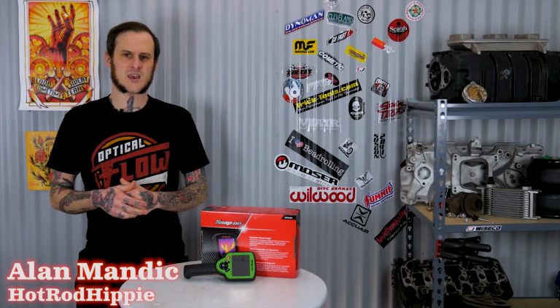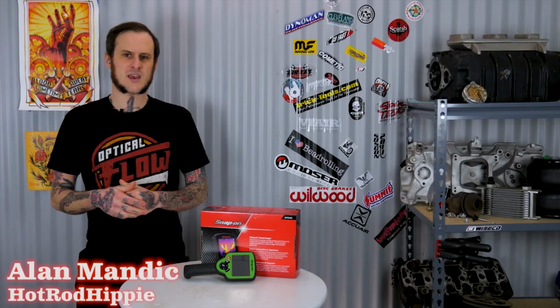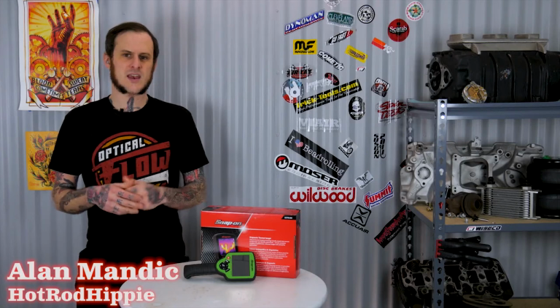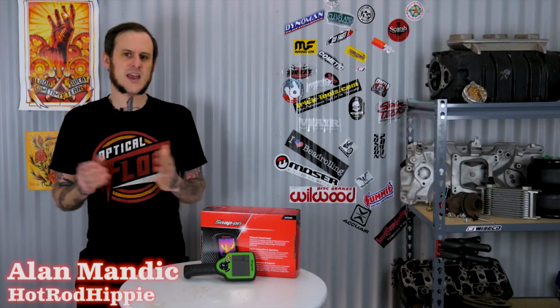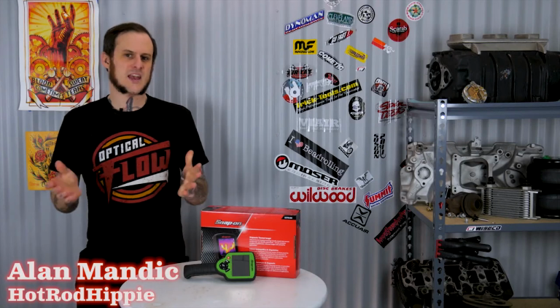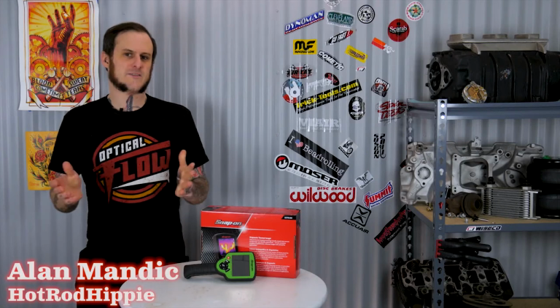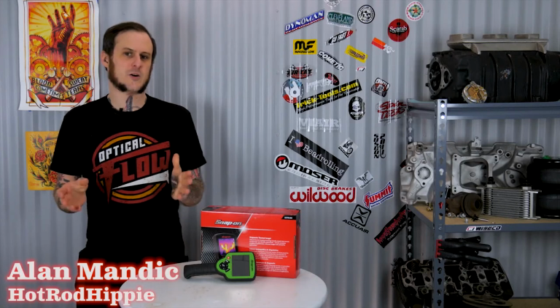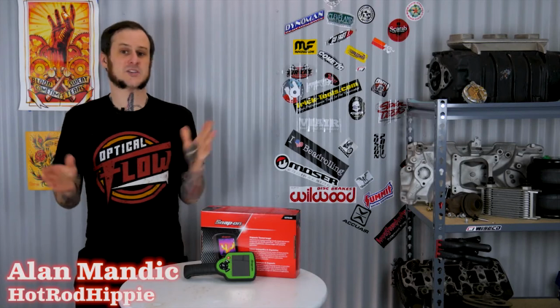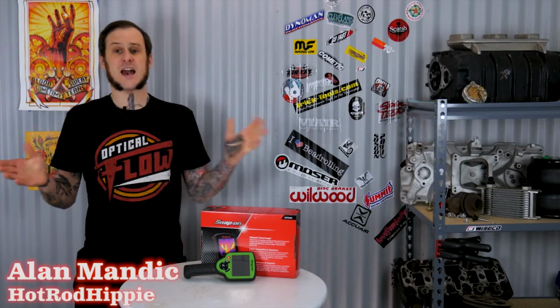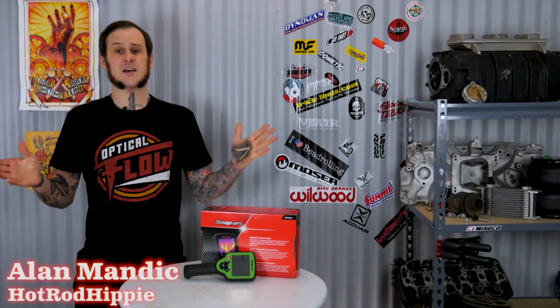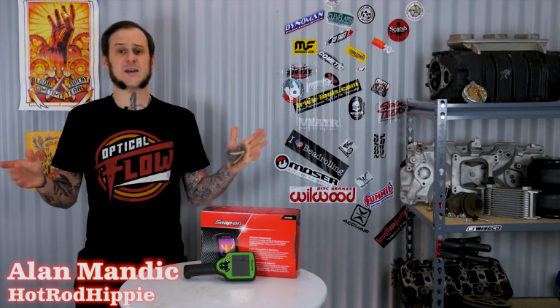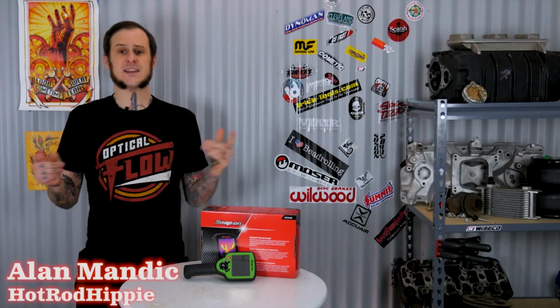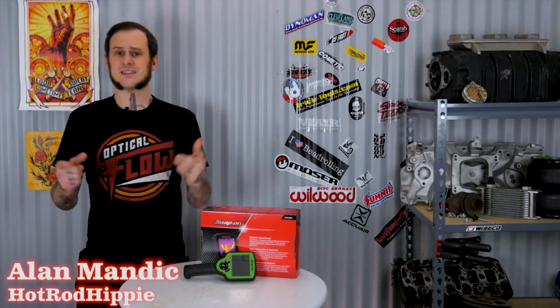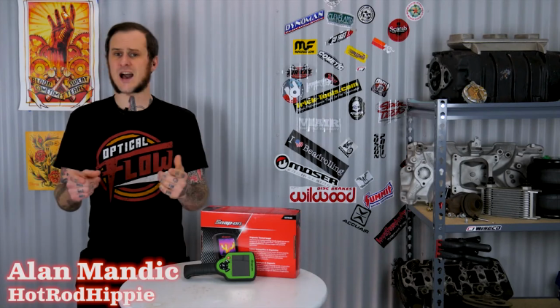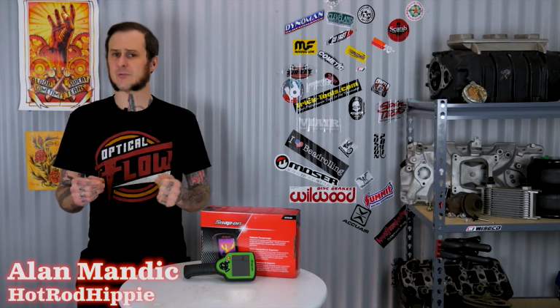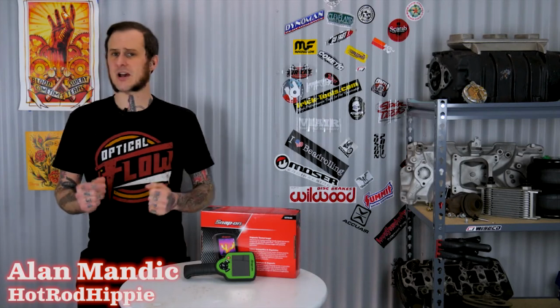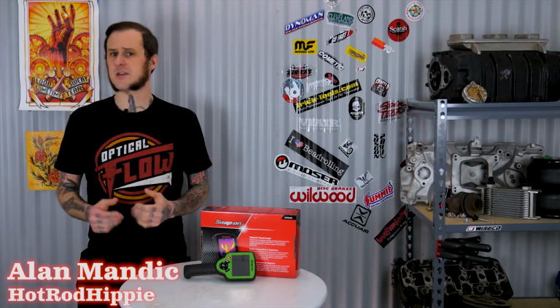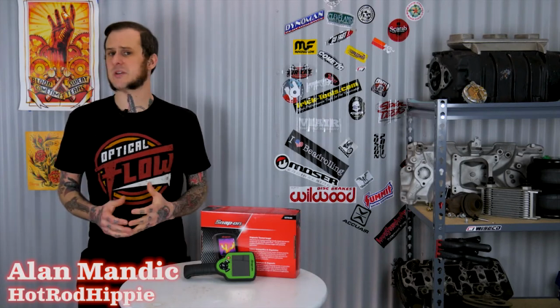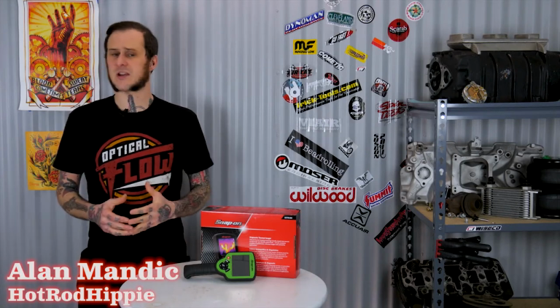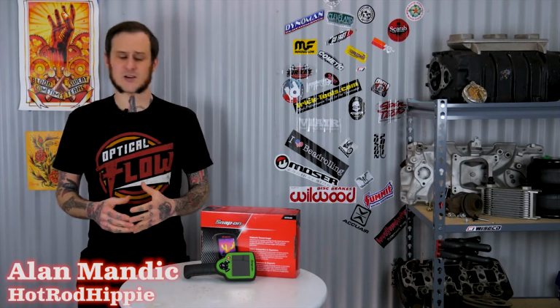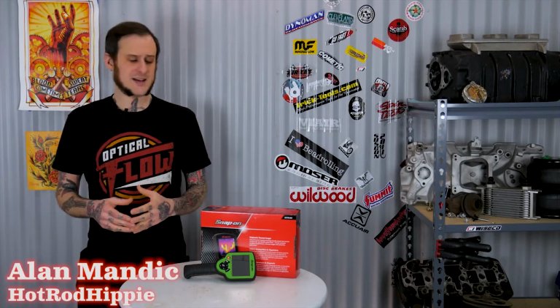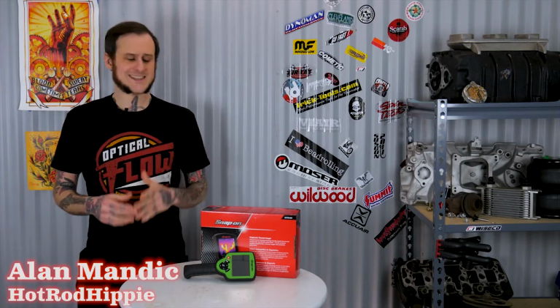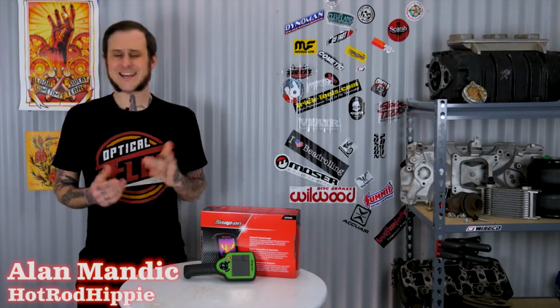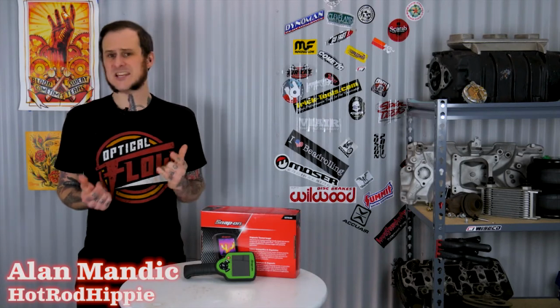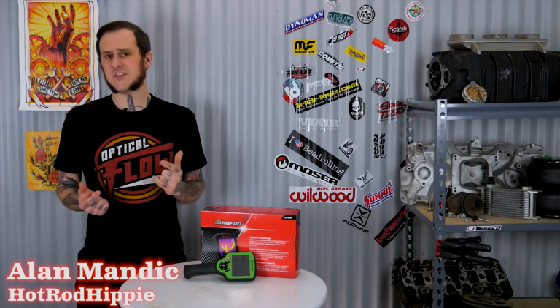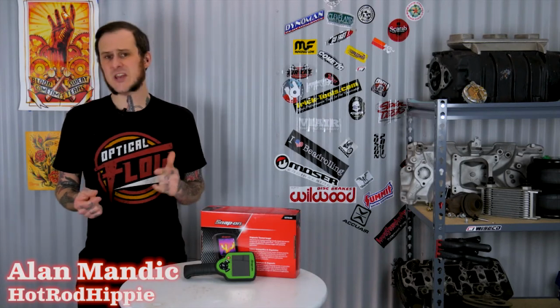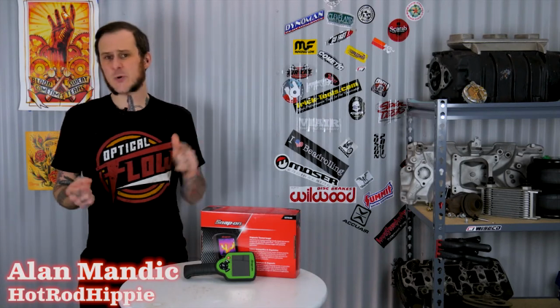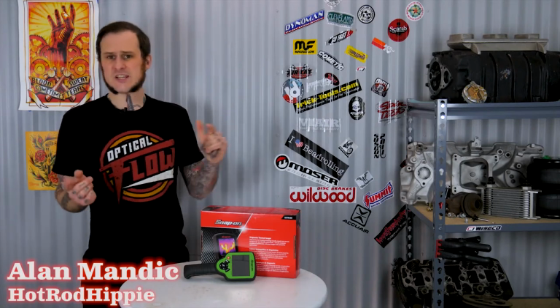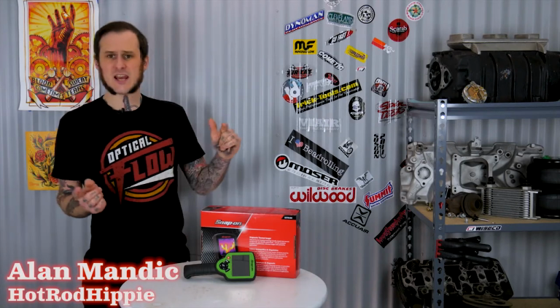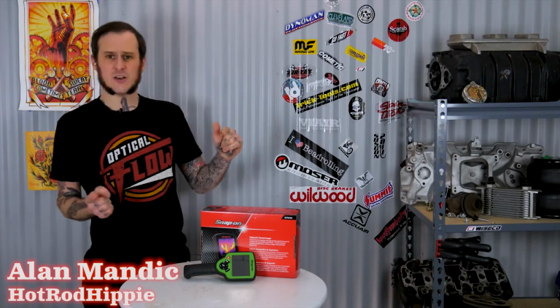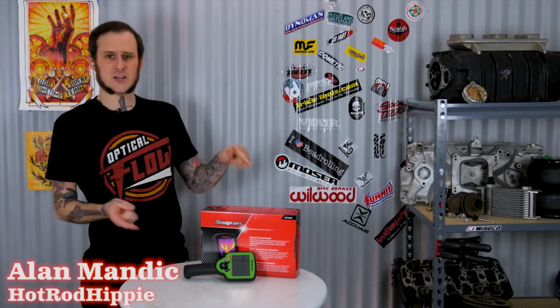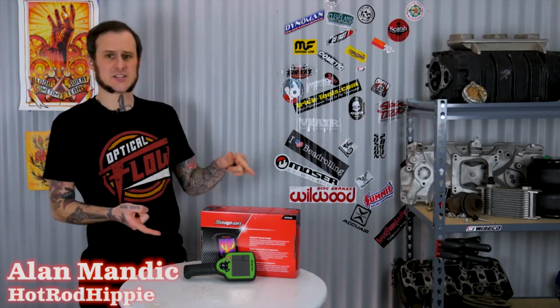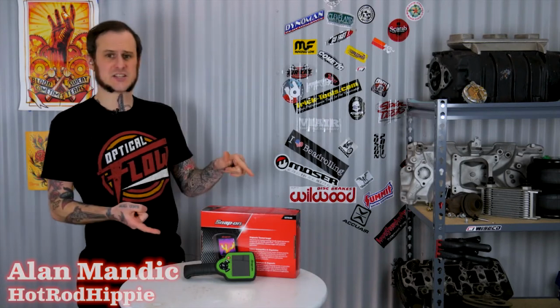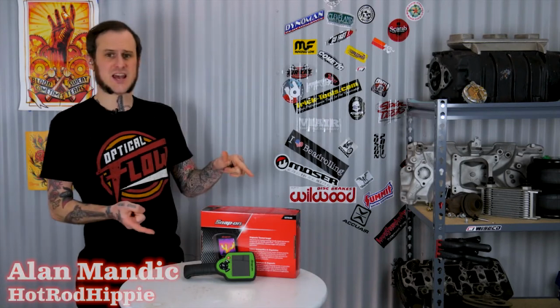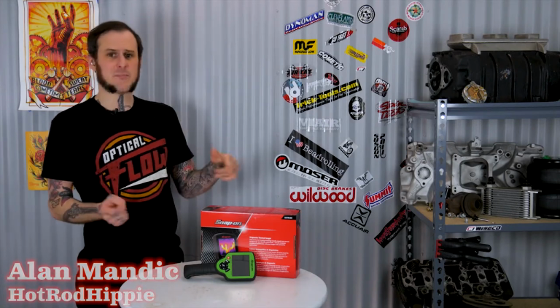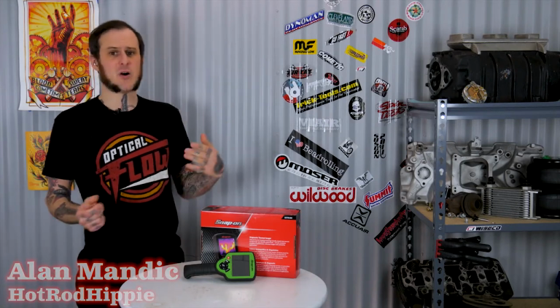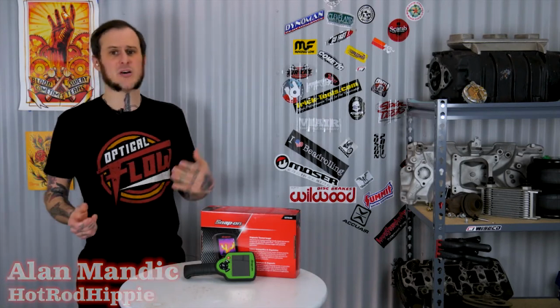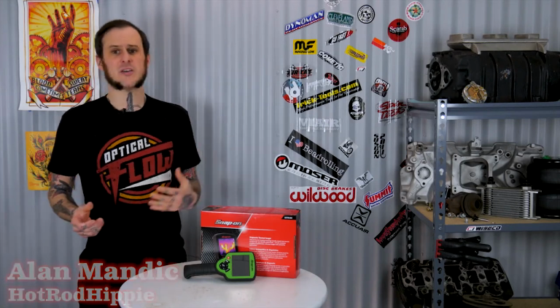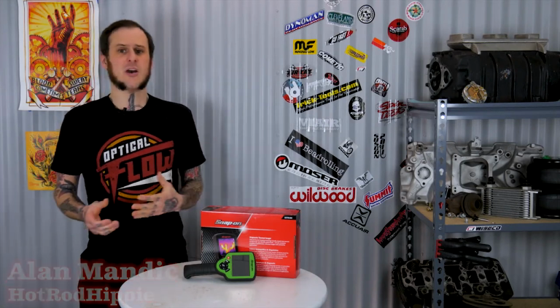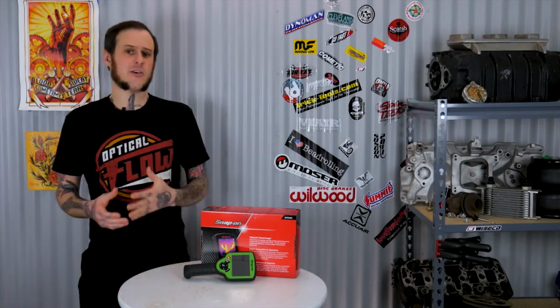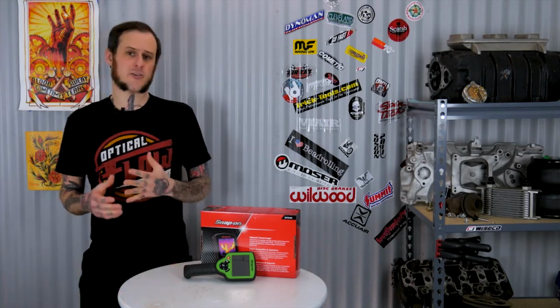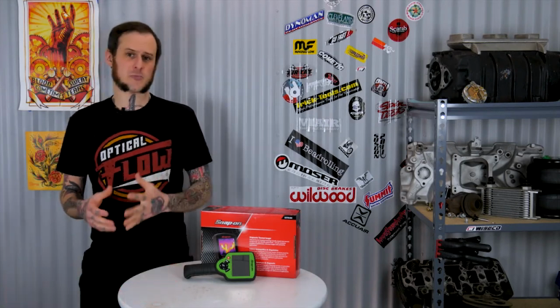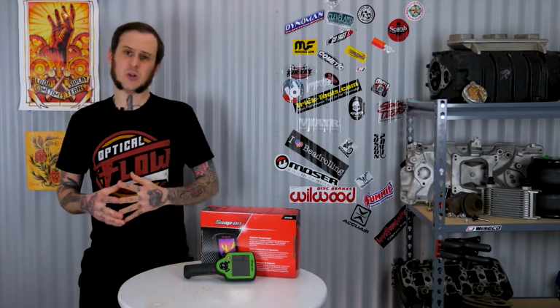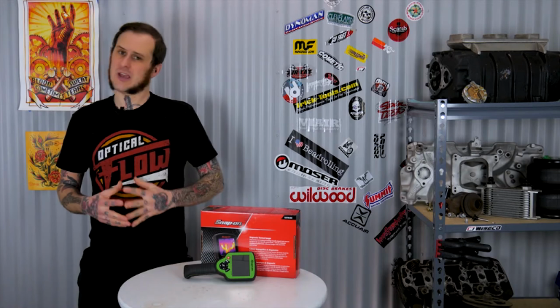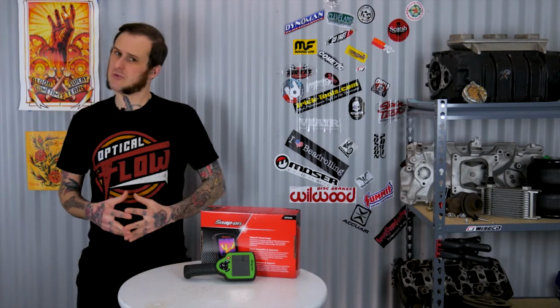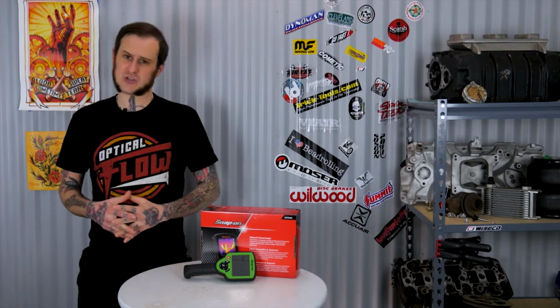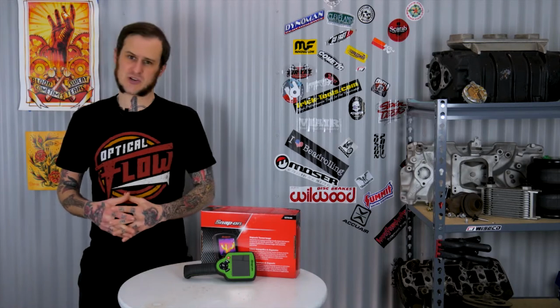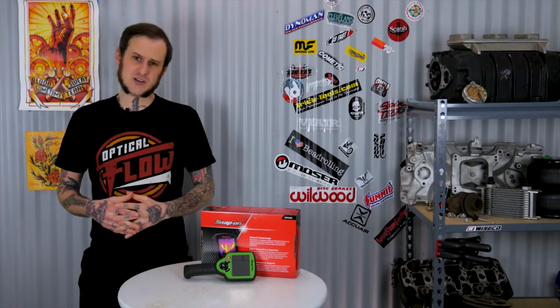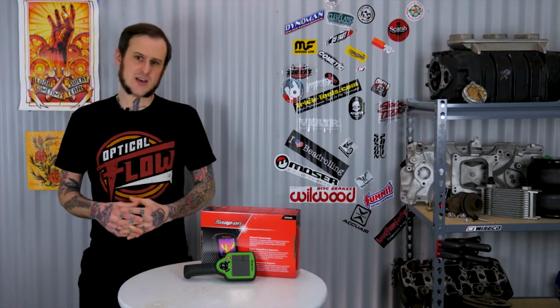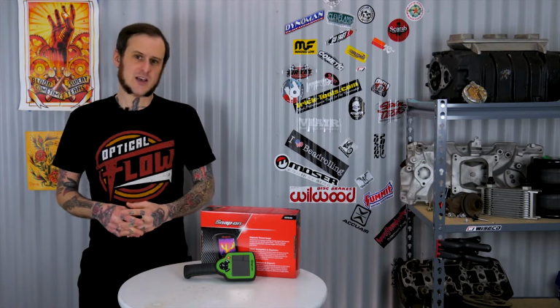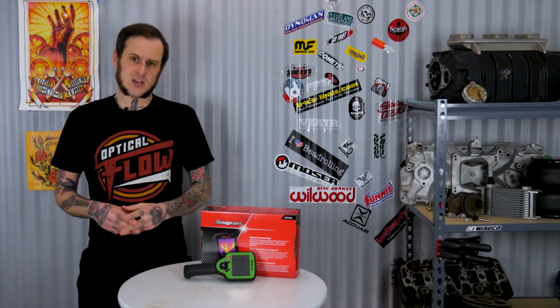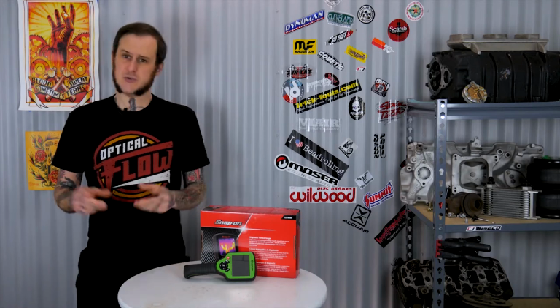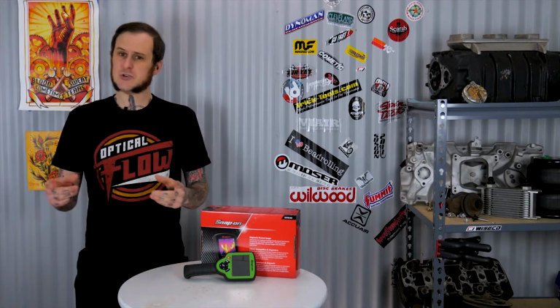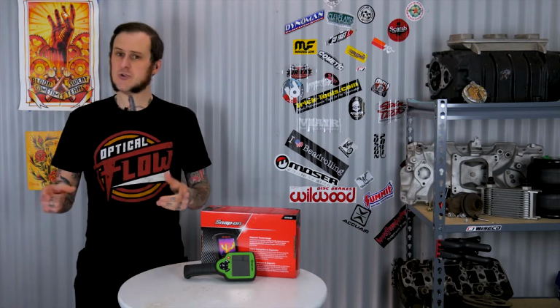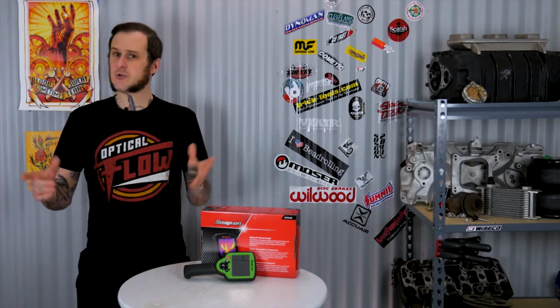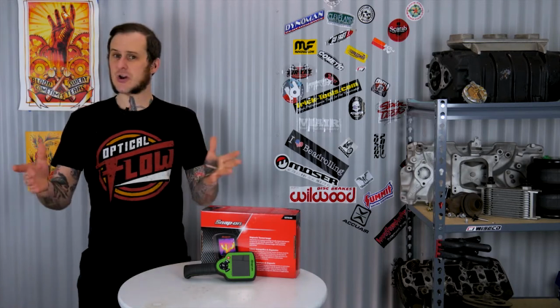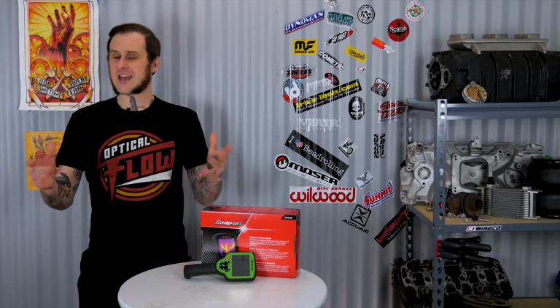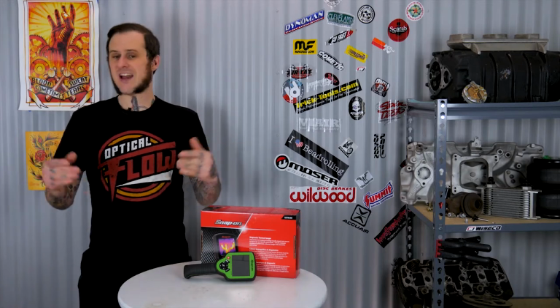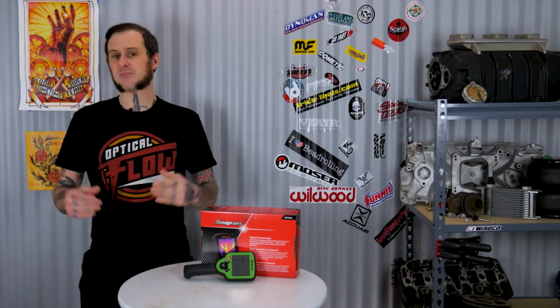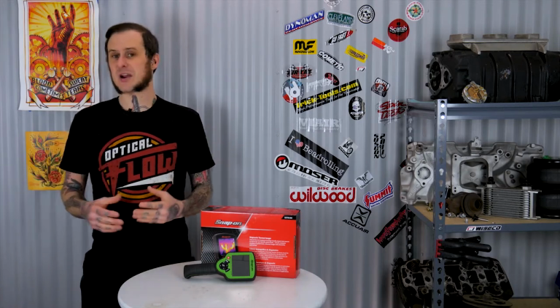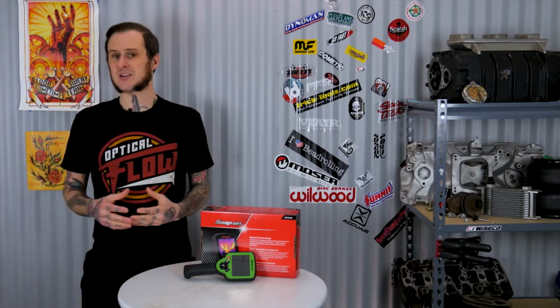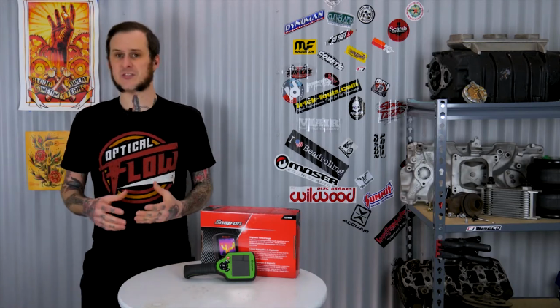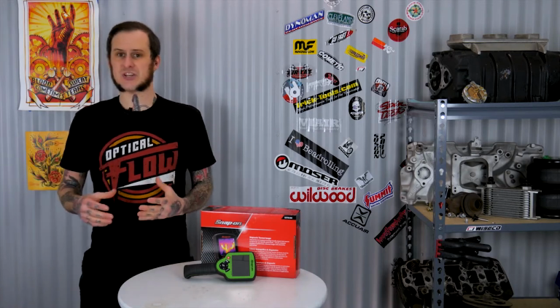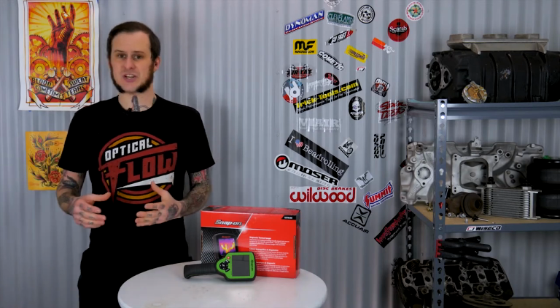Hey folks, Alan Manik the Hot Rod Hippie here. Today's video we're taking a look at the Snap-on Thermal Imager. You too could have predator vision.